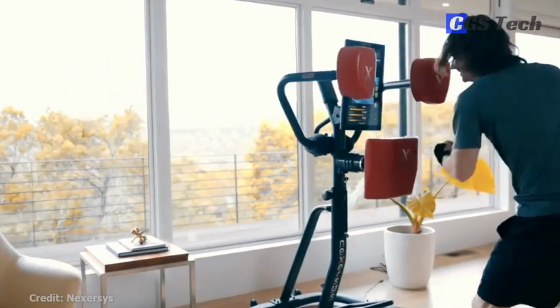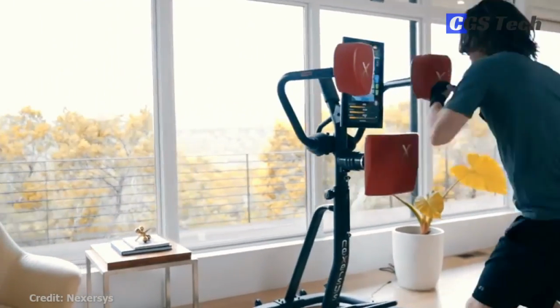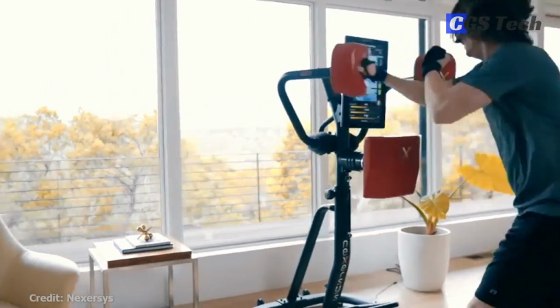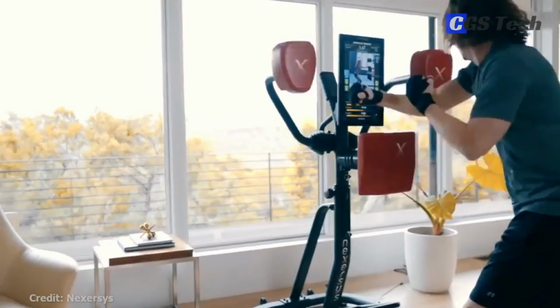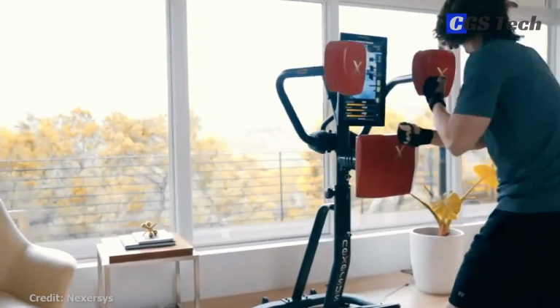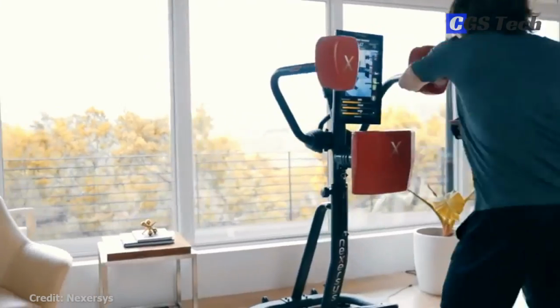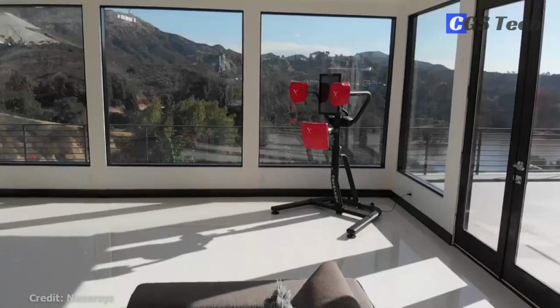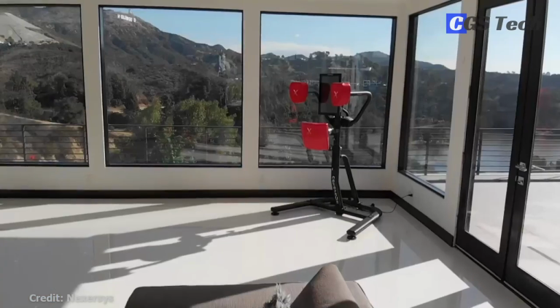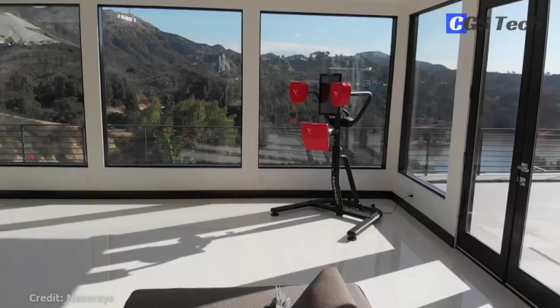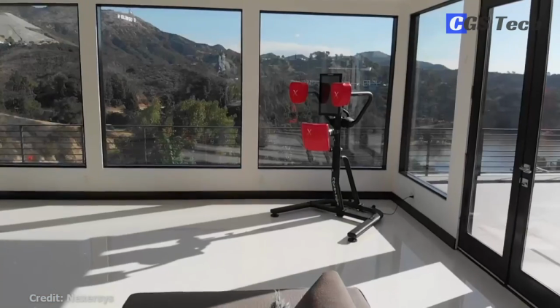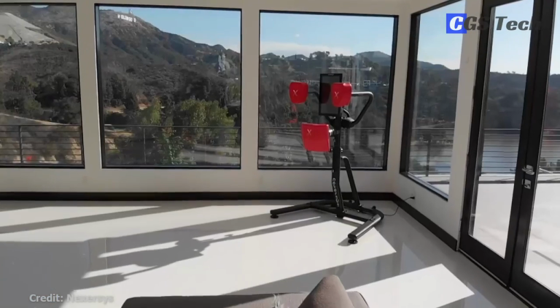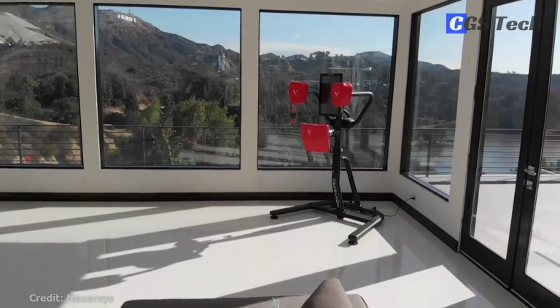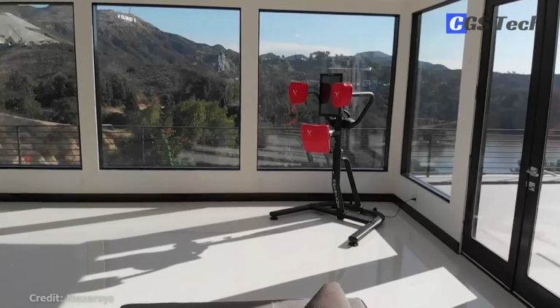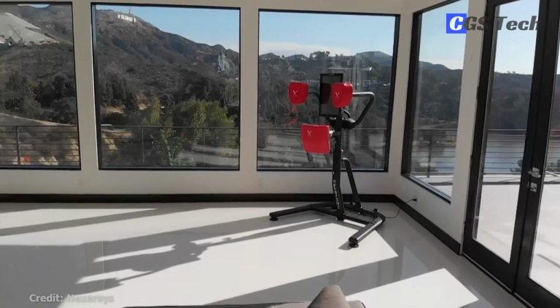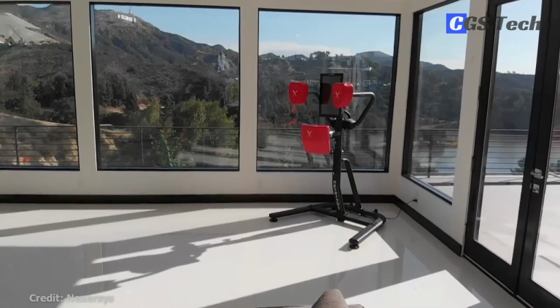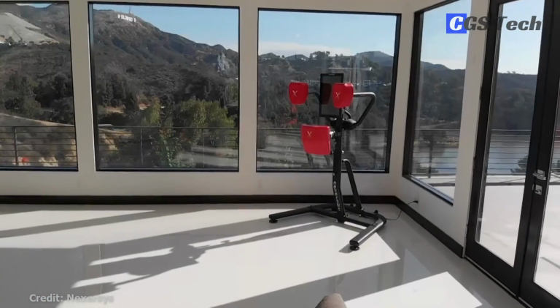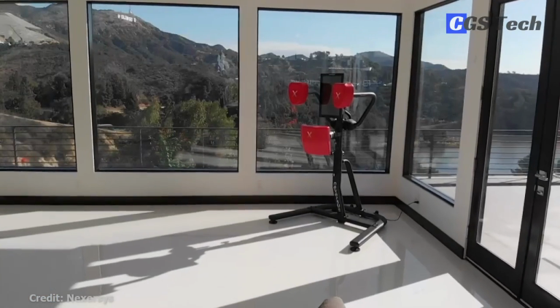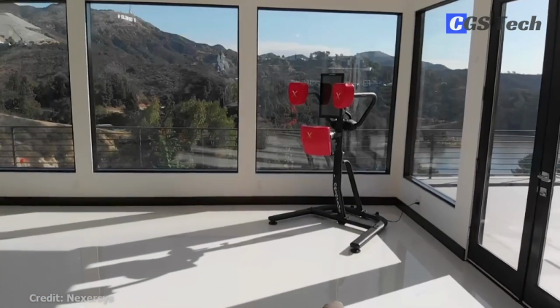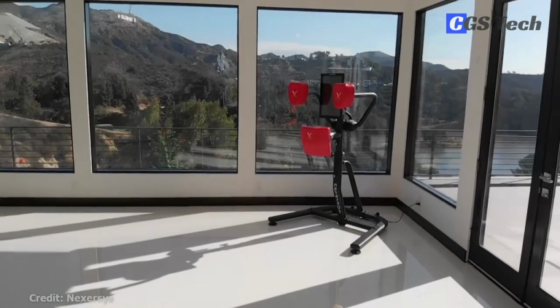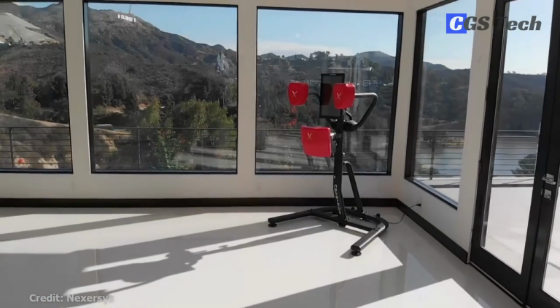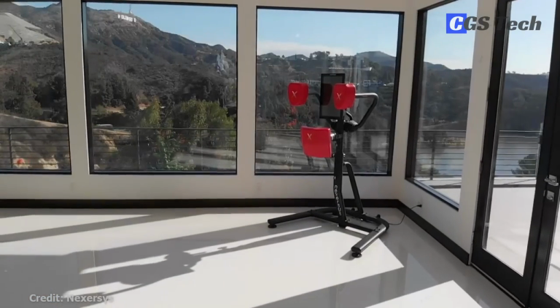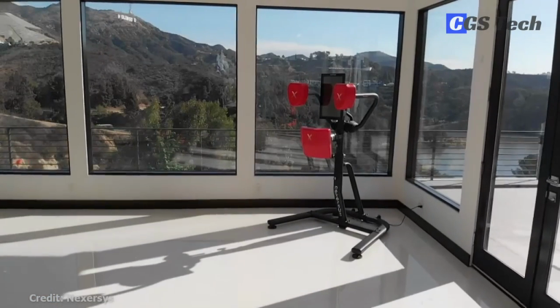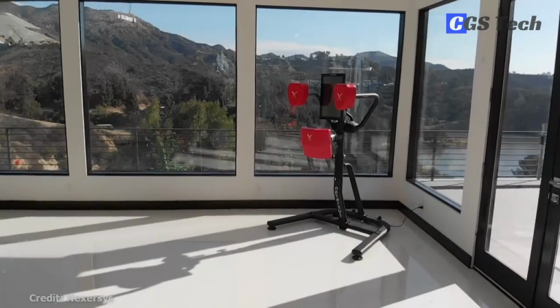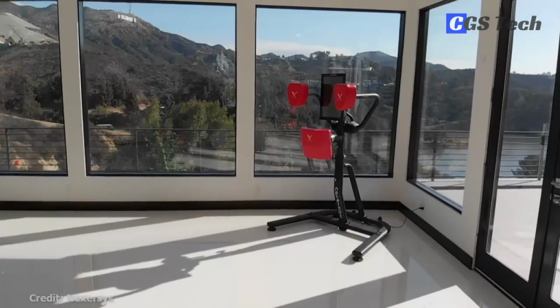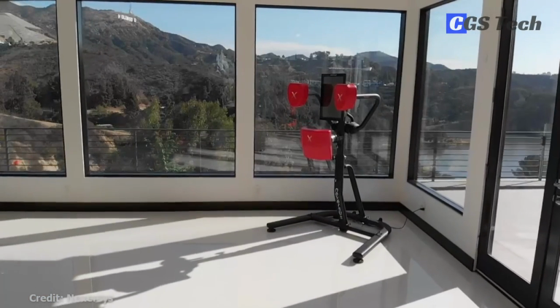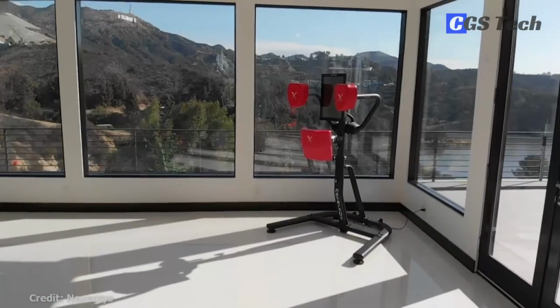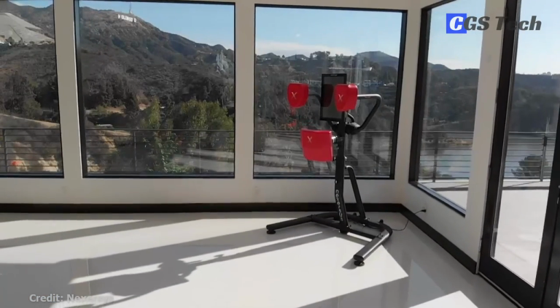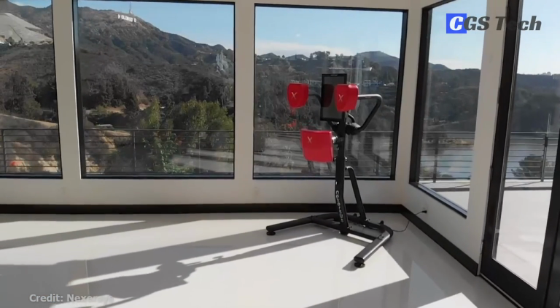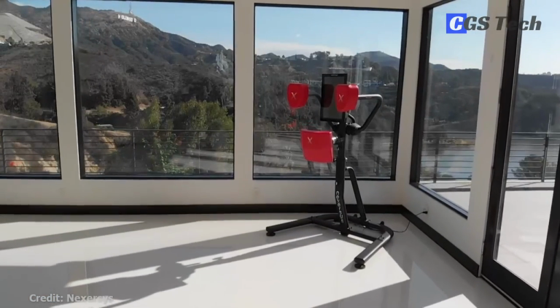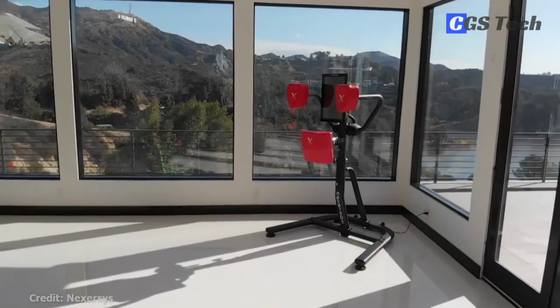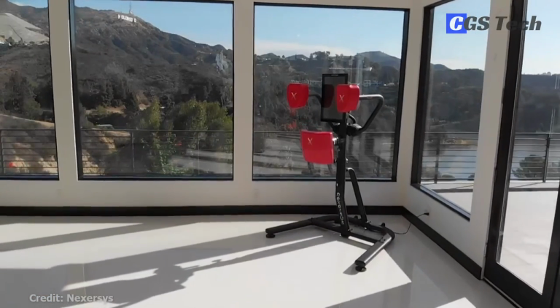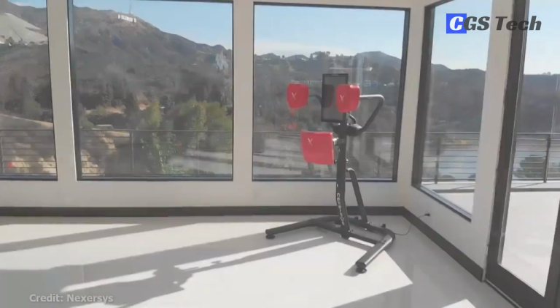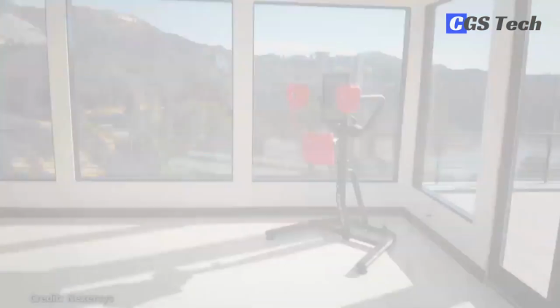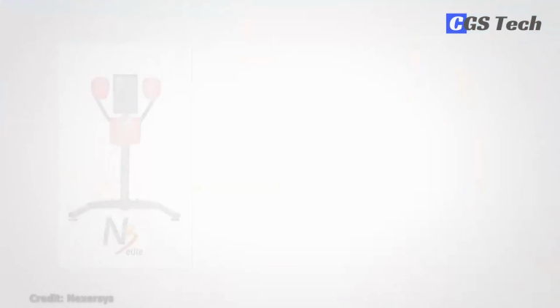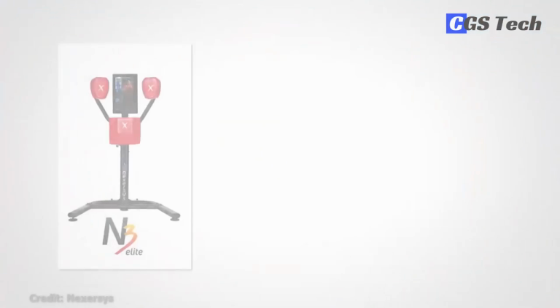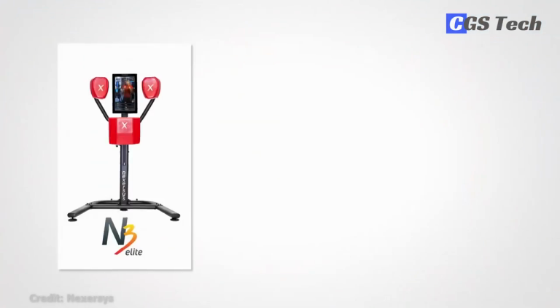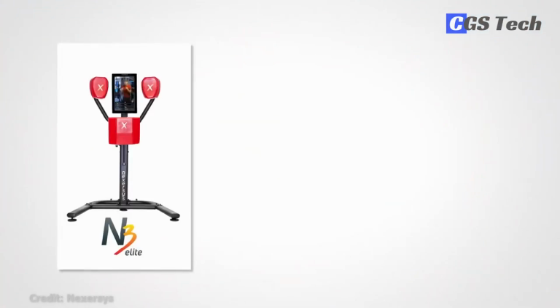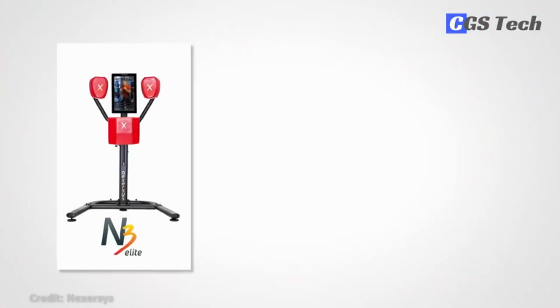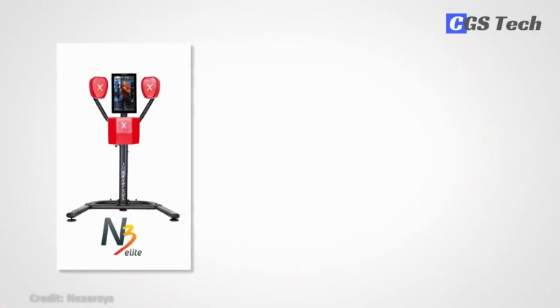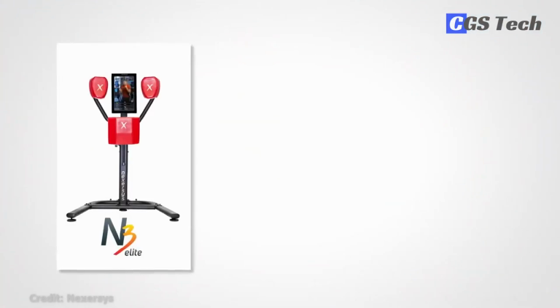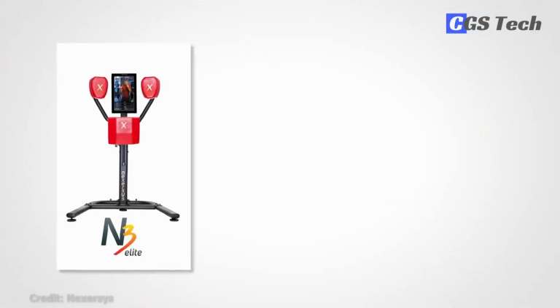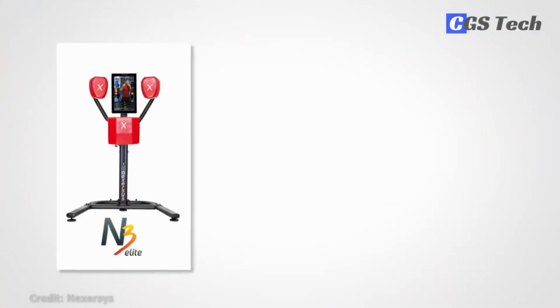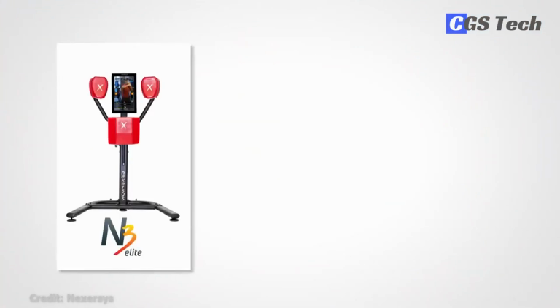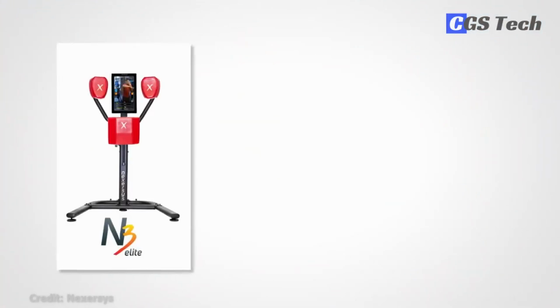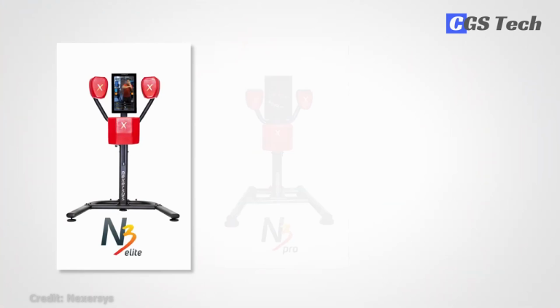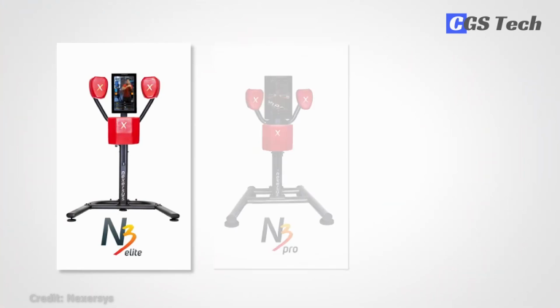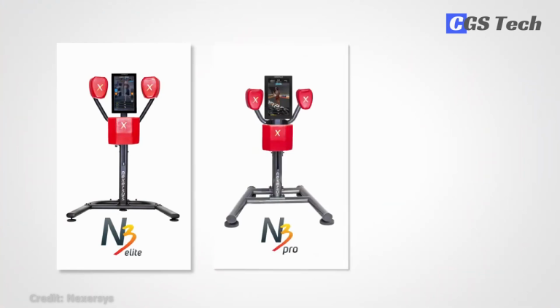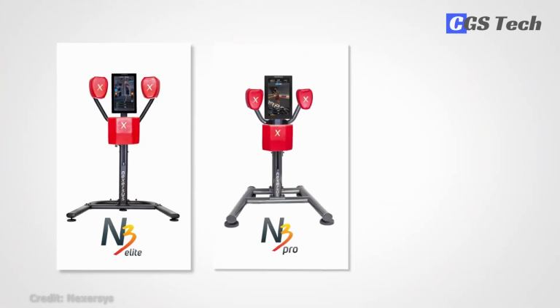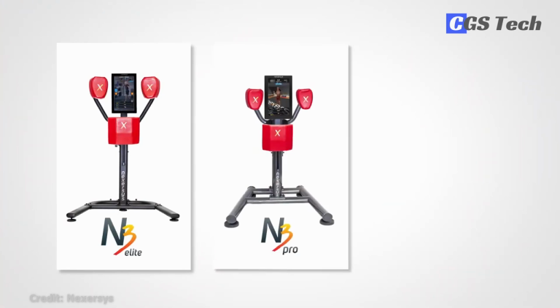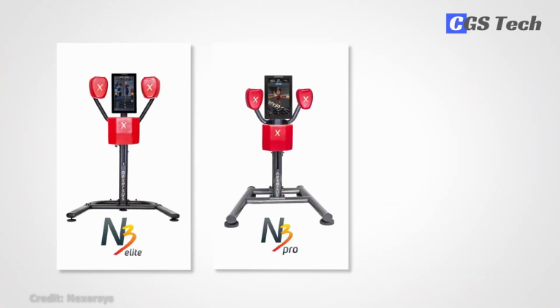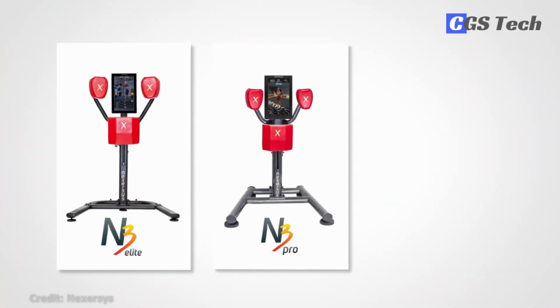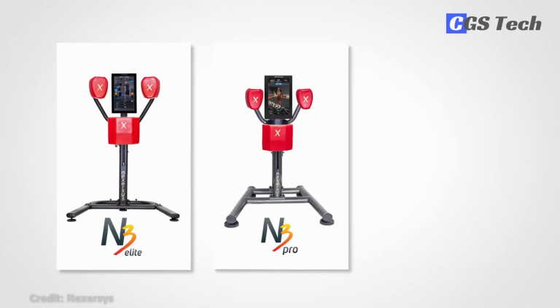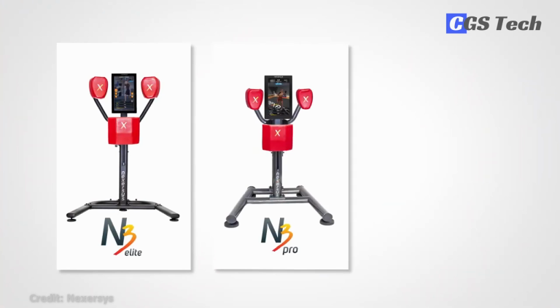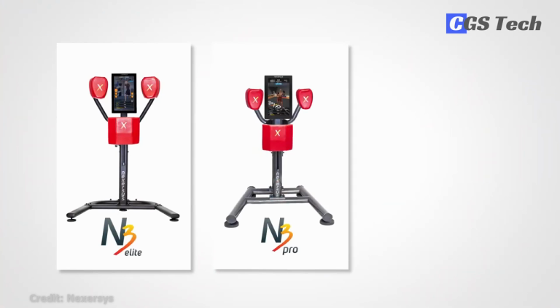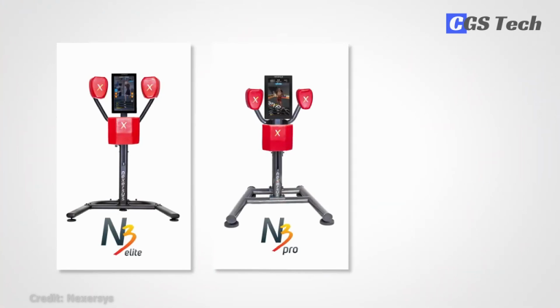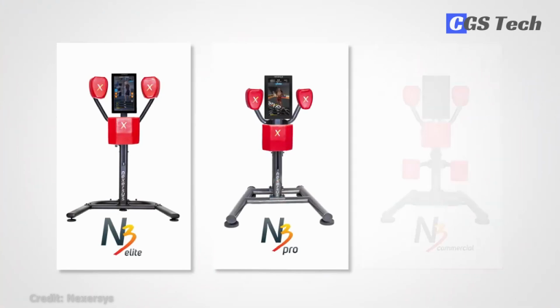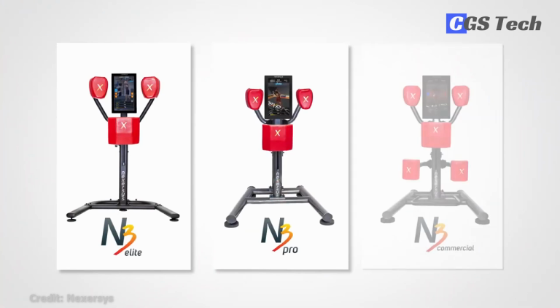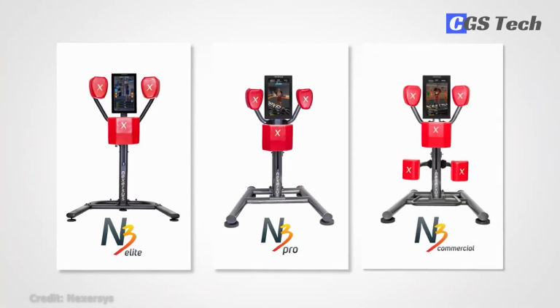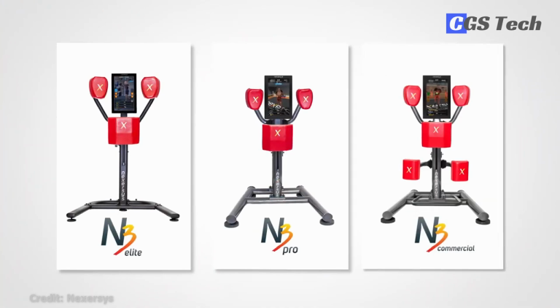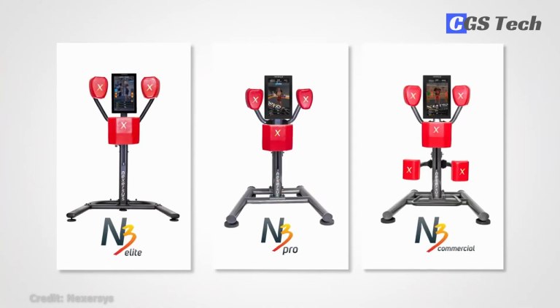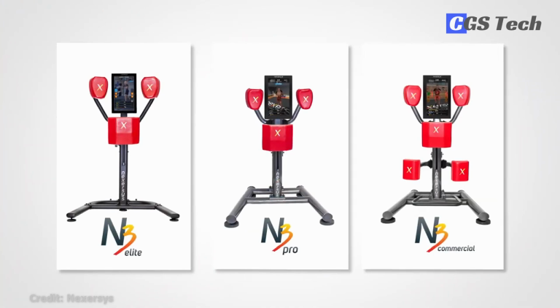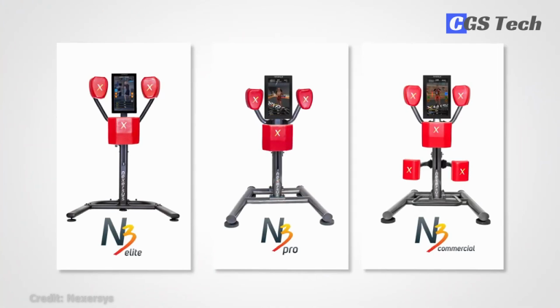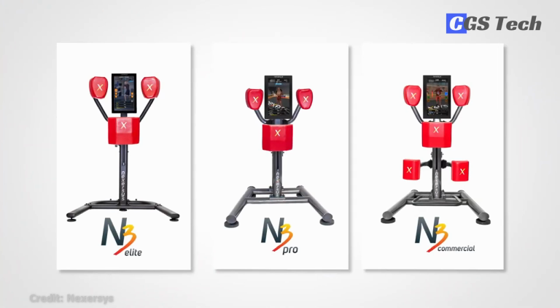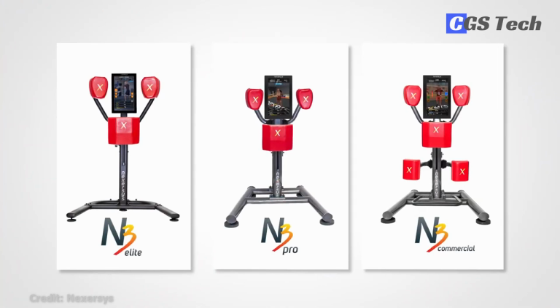The punch pads are spring-loaded, resulting in a comfortable boxing experience and a frame that doesn't move after you punch it. The N3 Boxing Station comes in several versions — elite, pro, and commercial — the cheapest being elite at about $2,500.